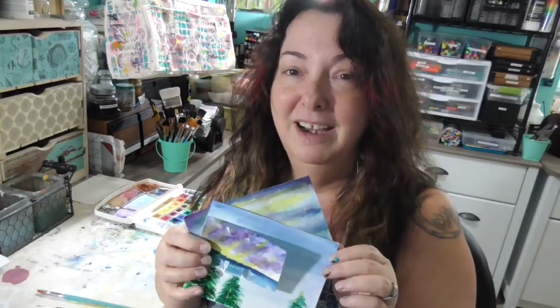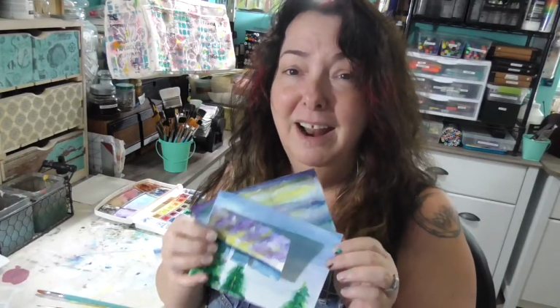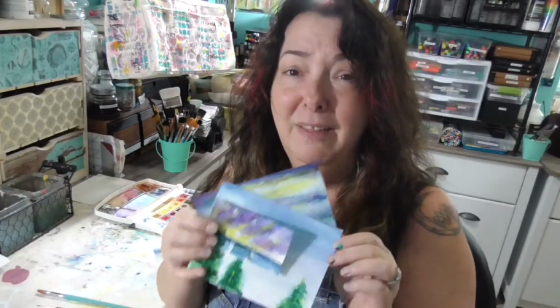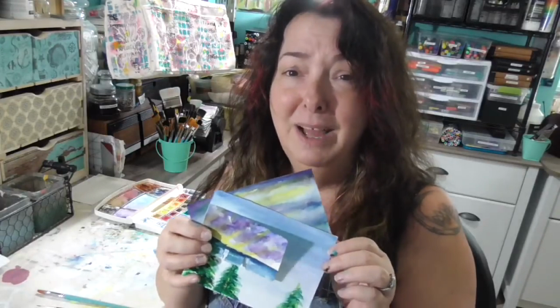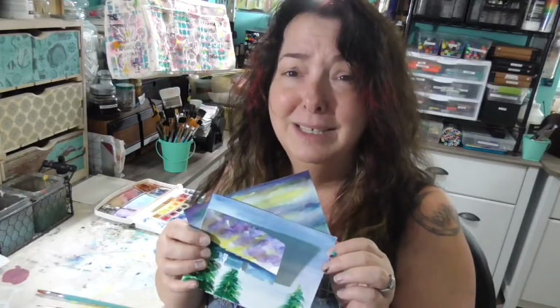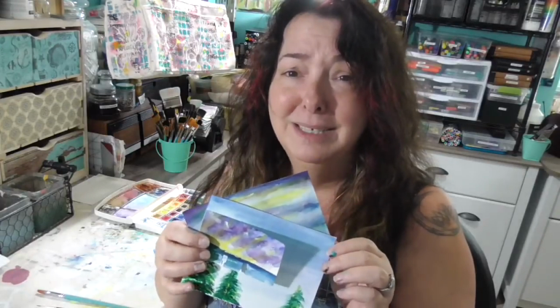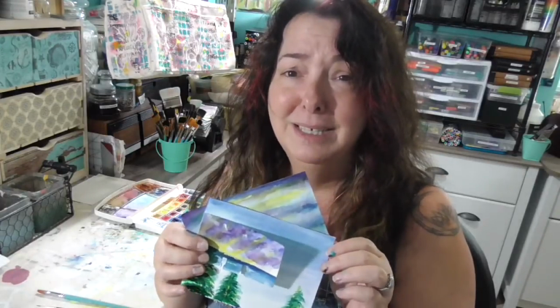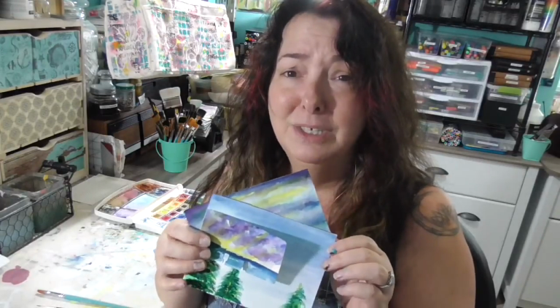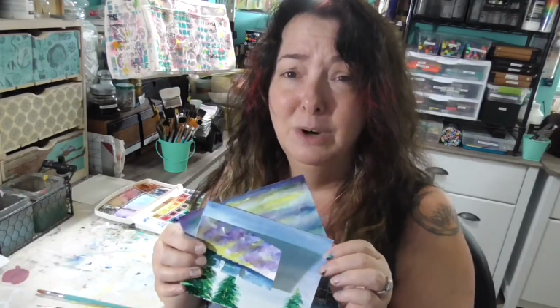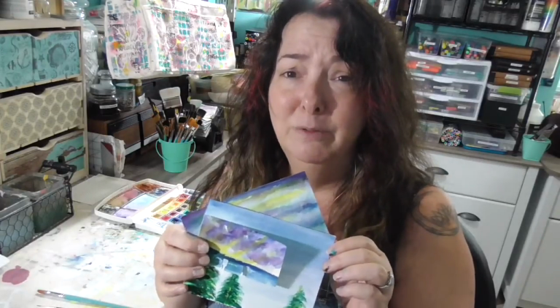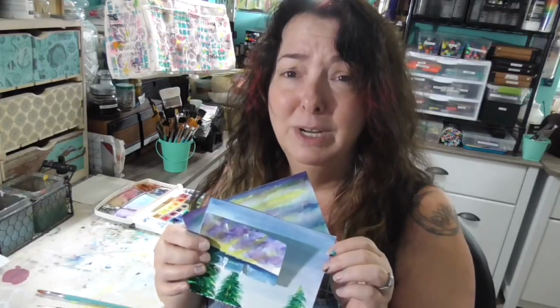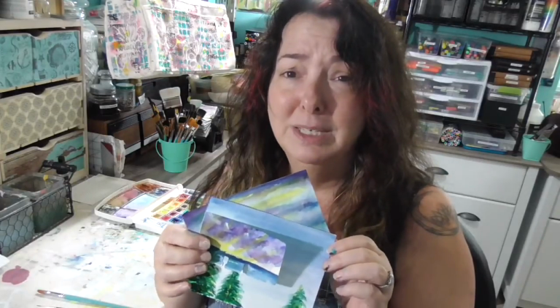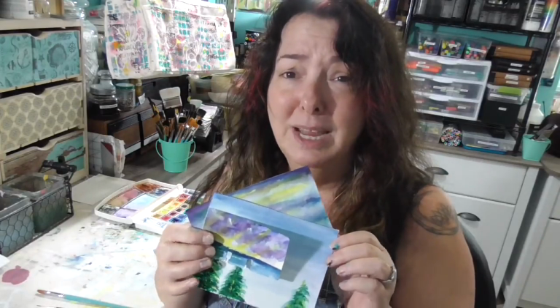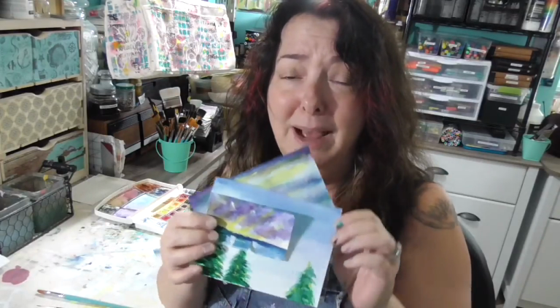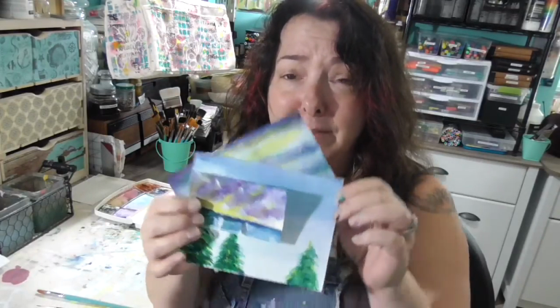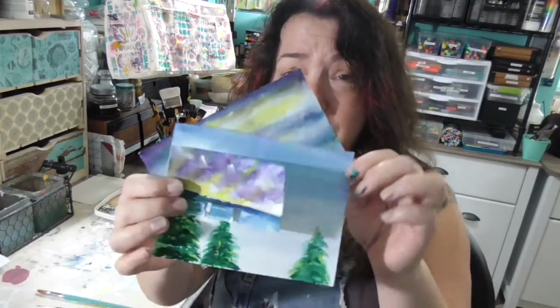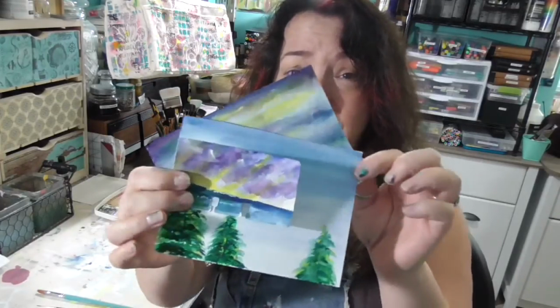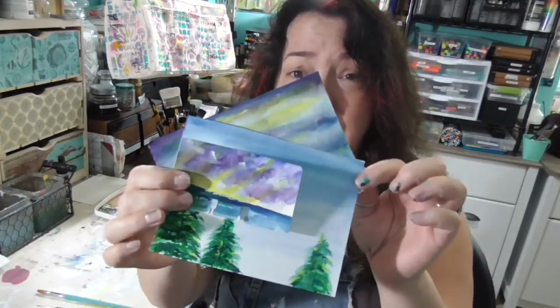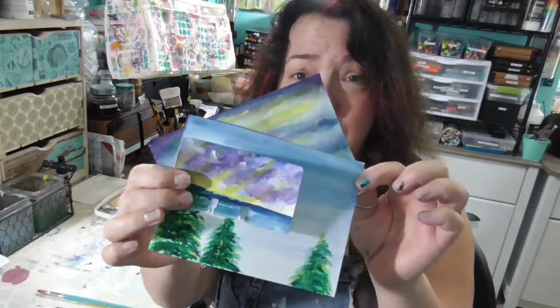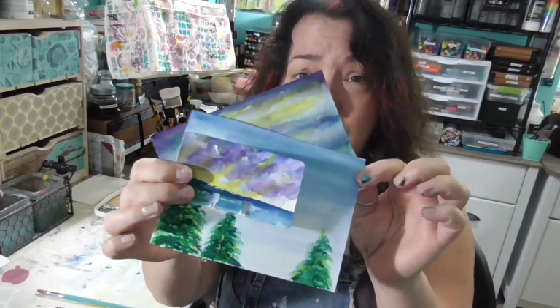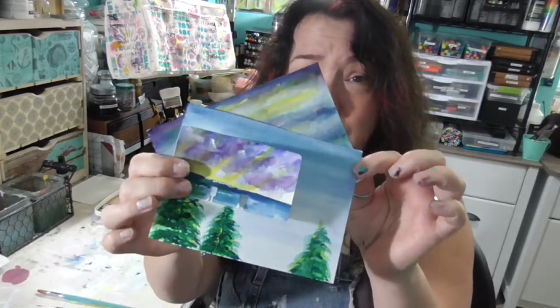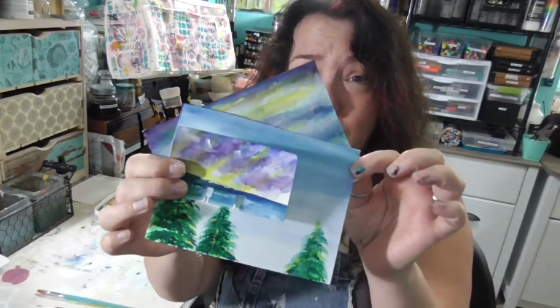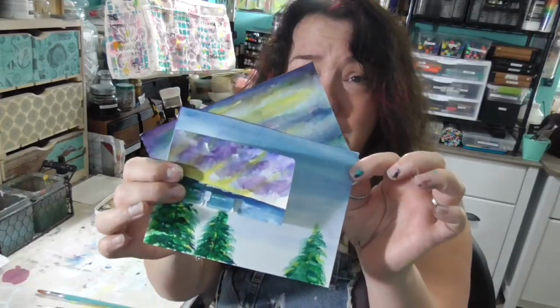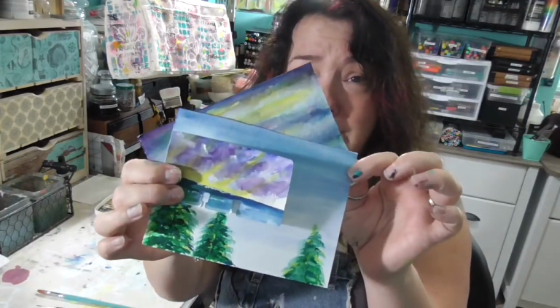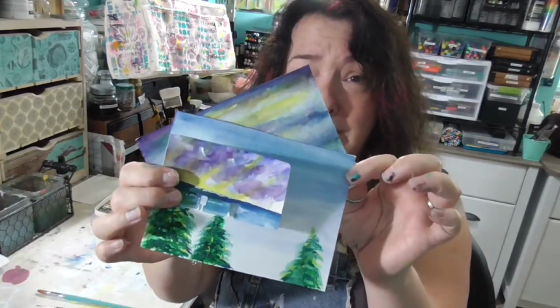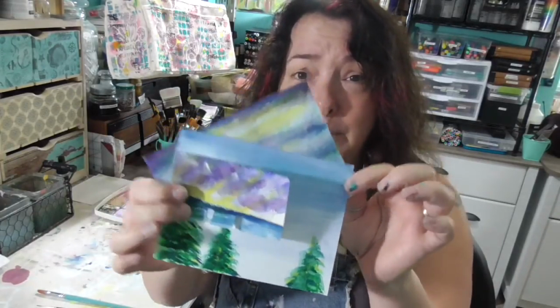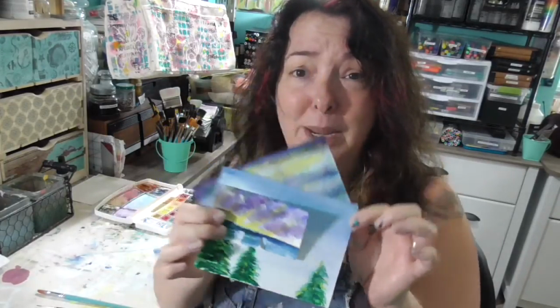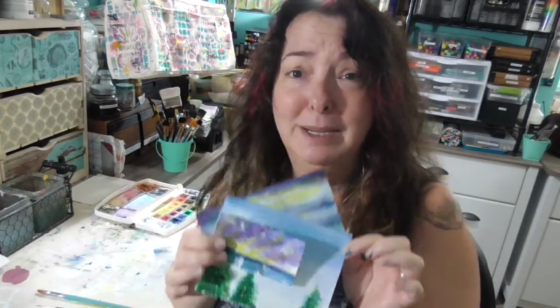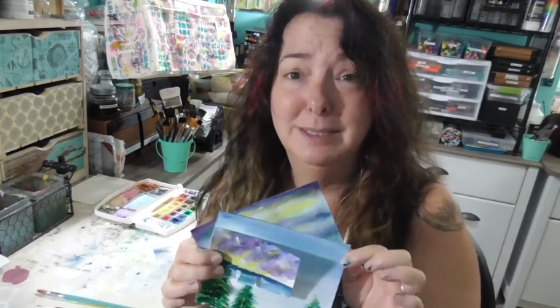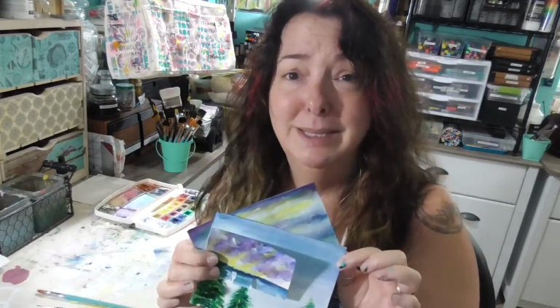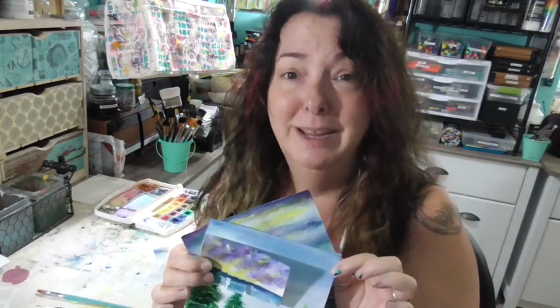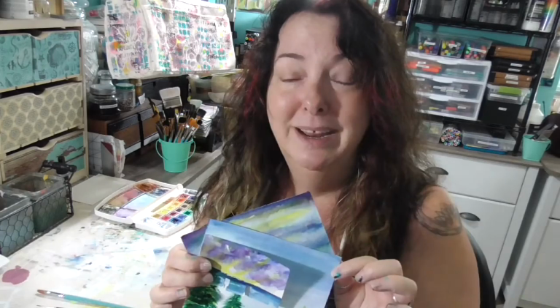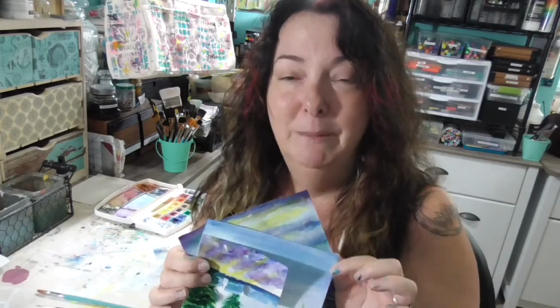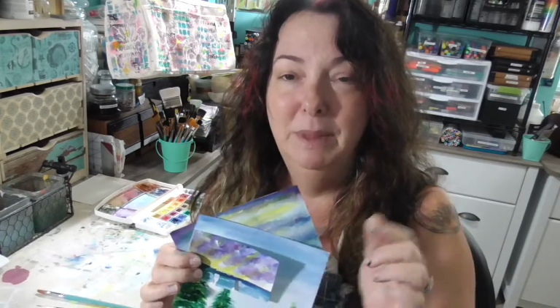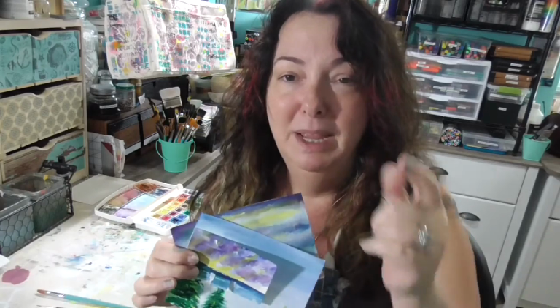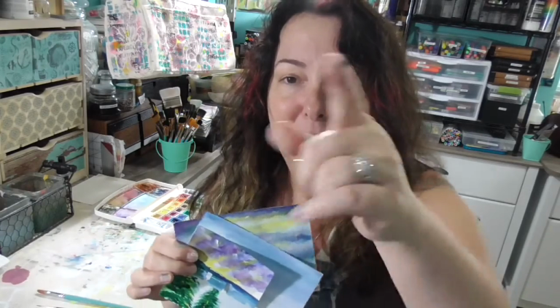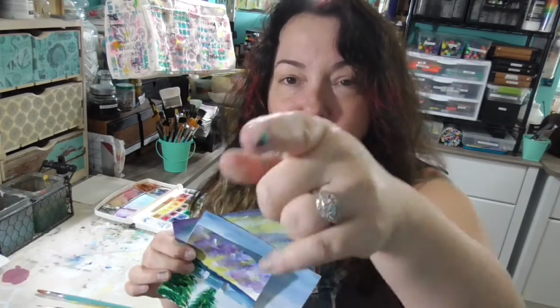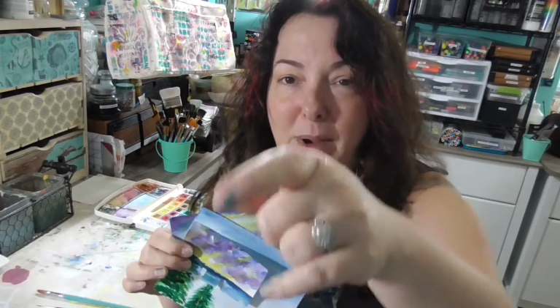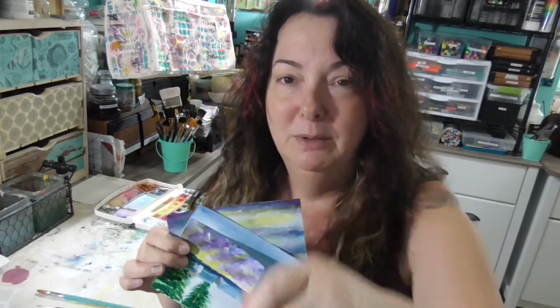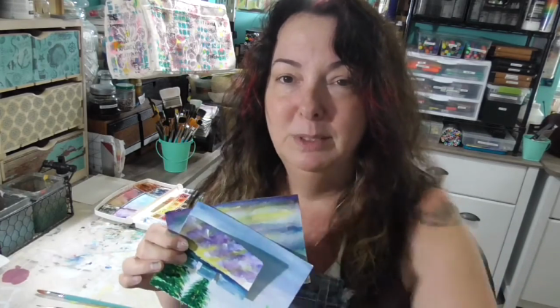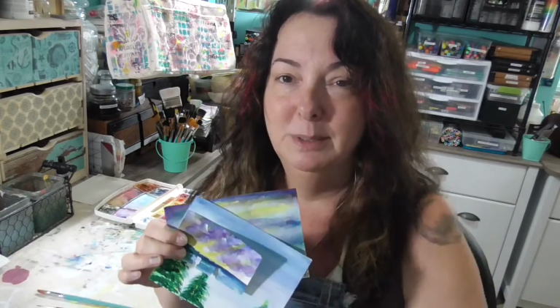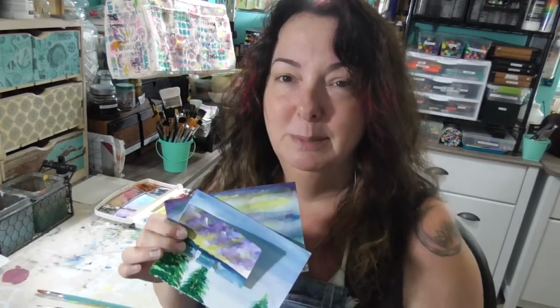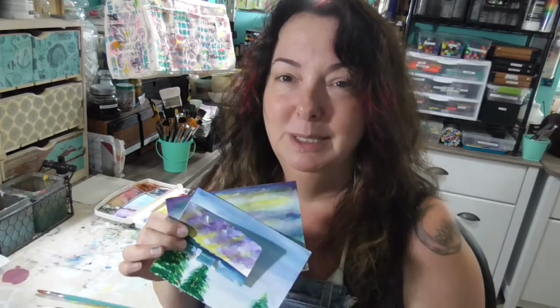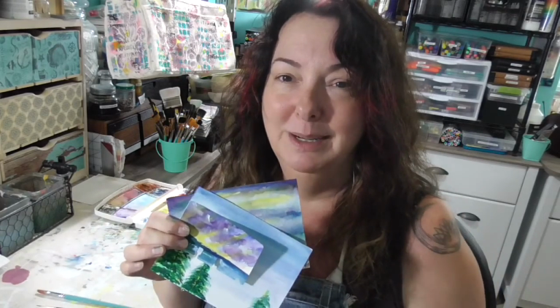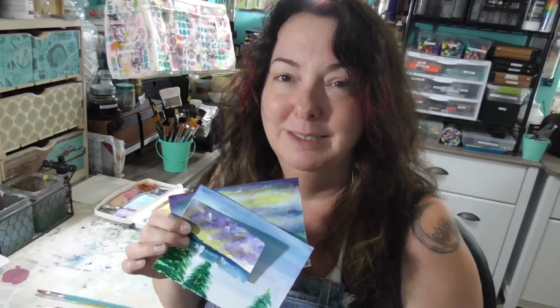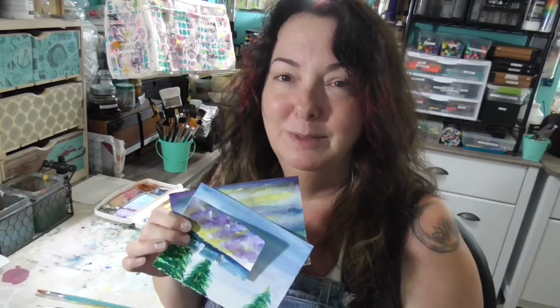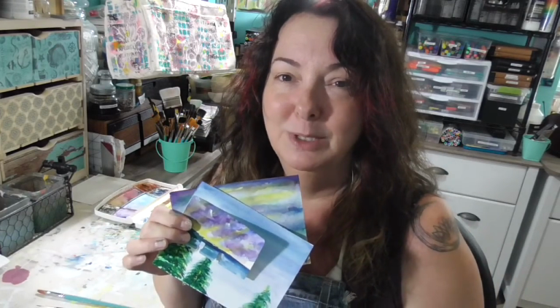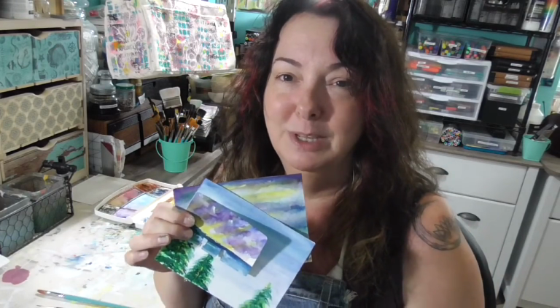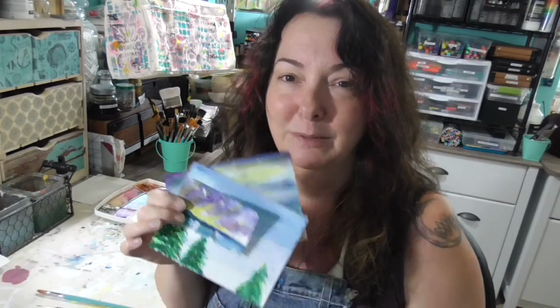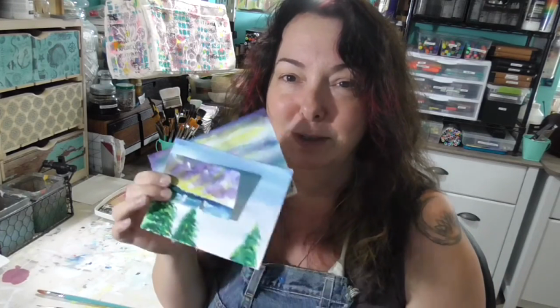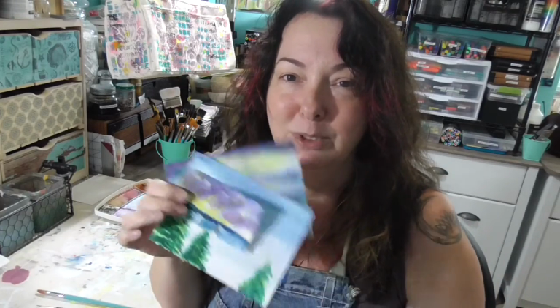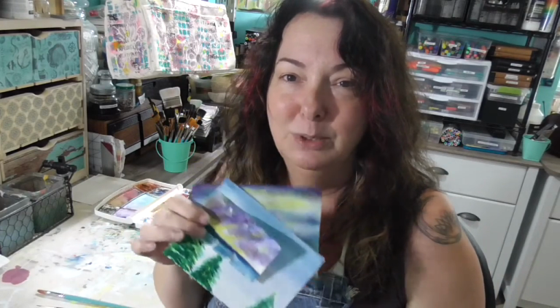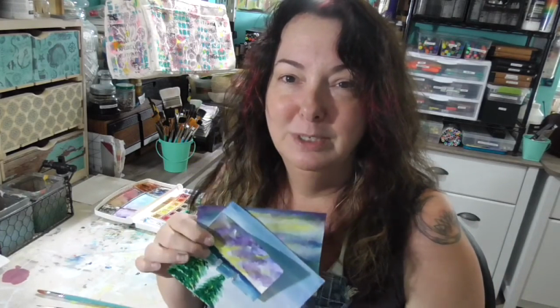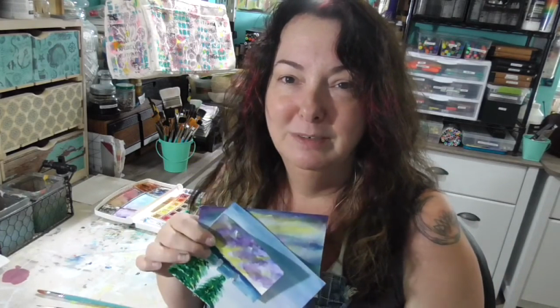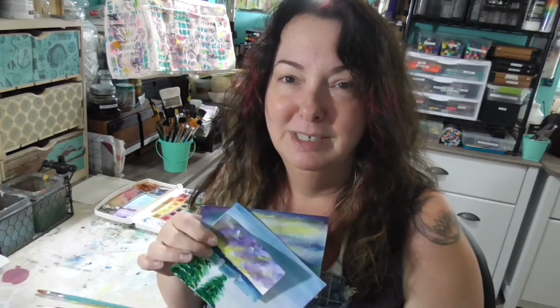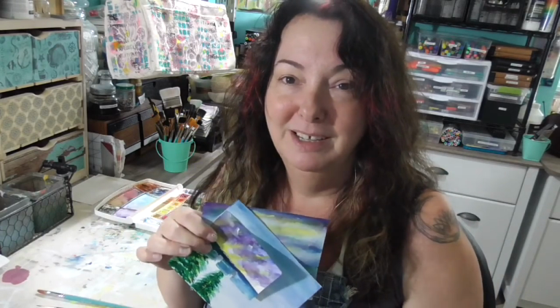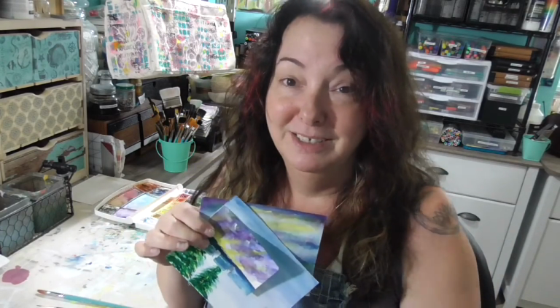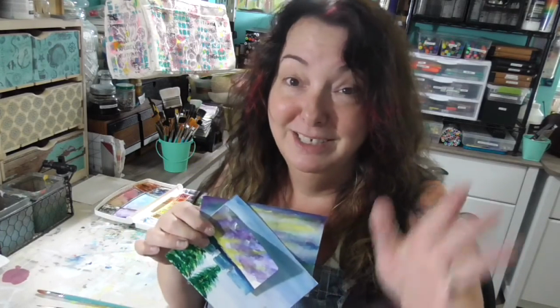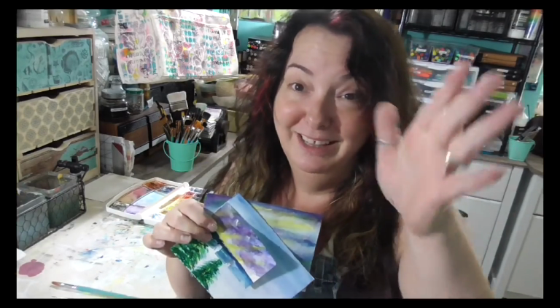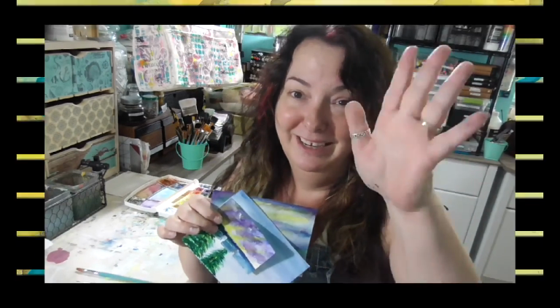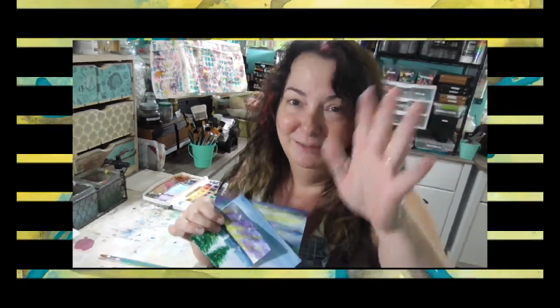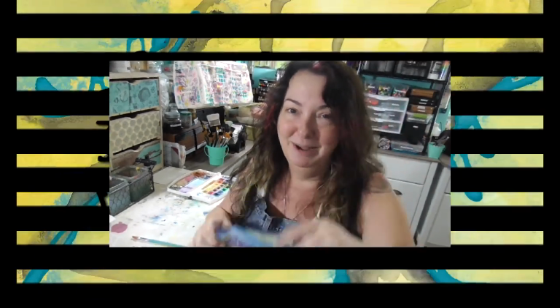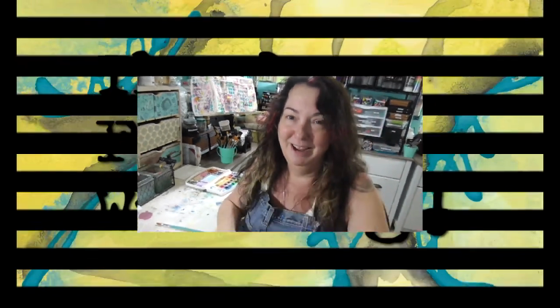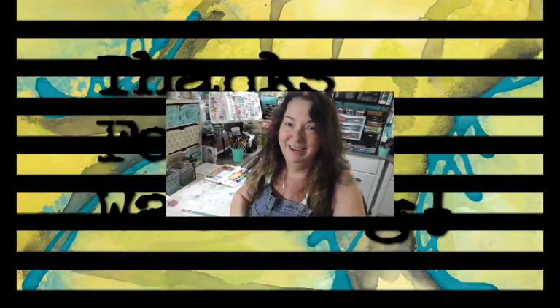All right, that's it. Don't forget to have some fun with your watercolor paints. Go out and do something nice for yourself, because you deserve it. I'll see you later. Bye.